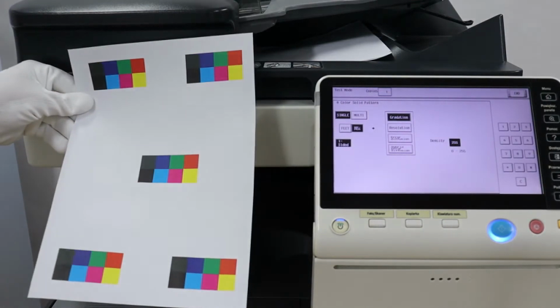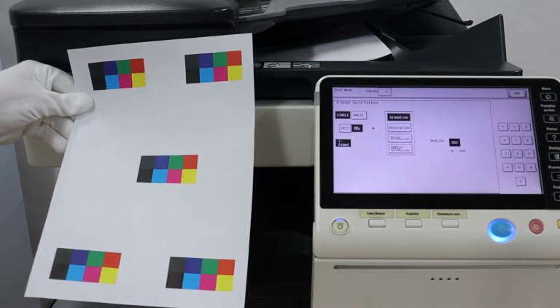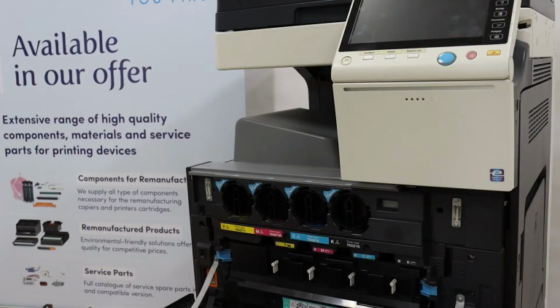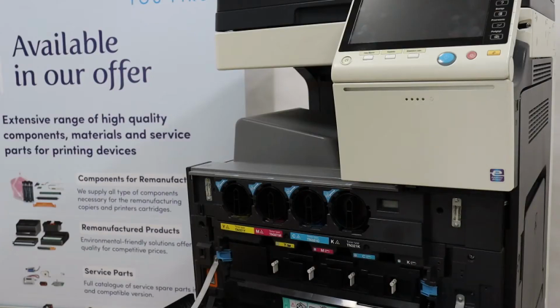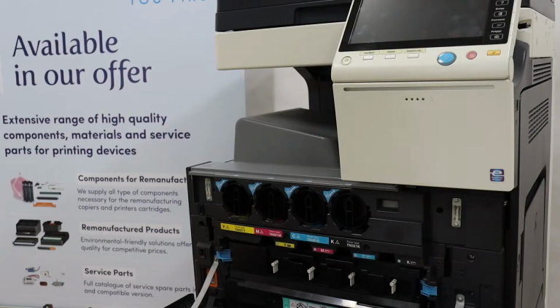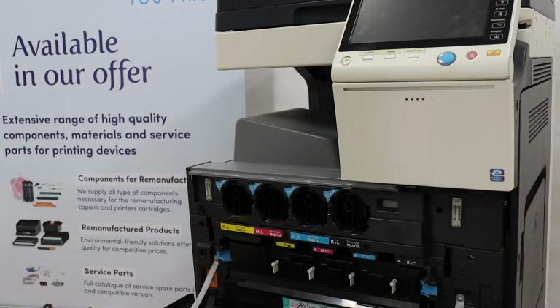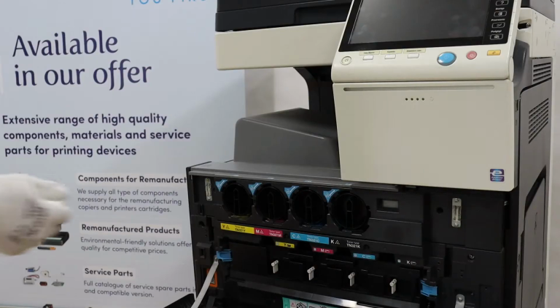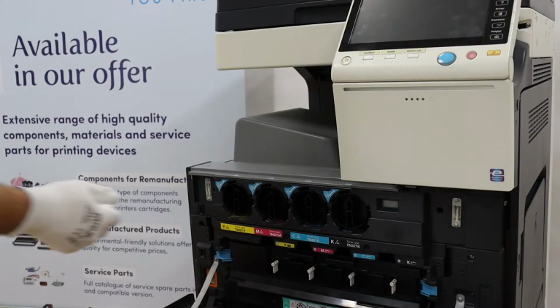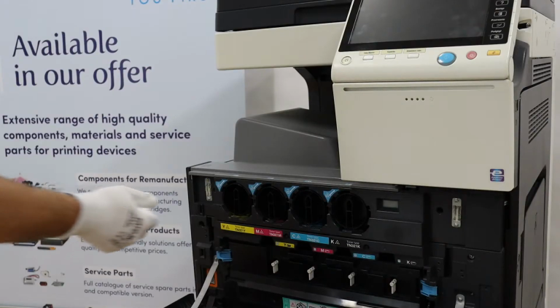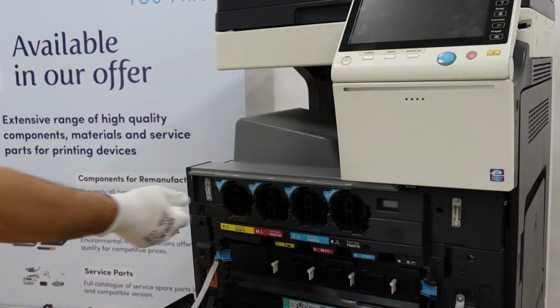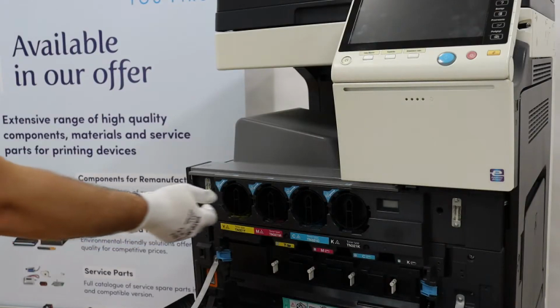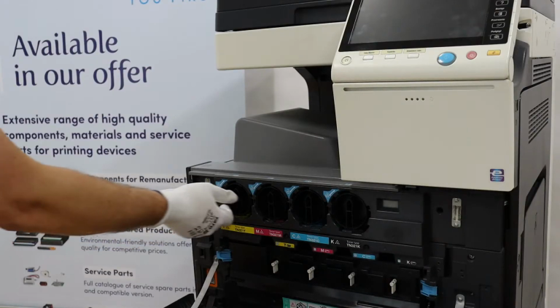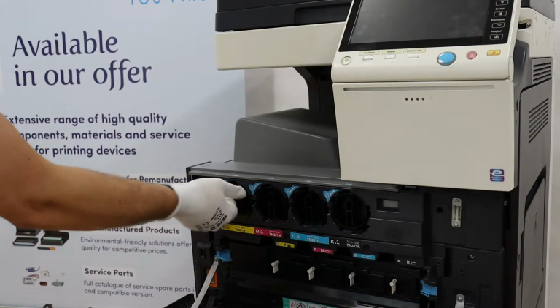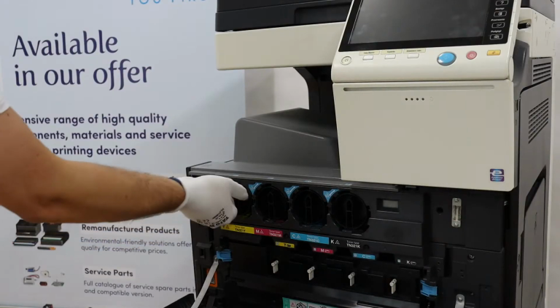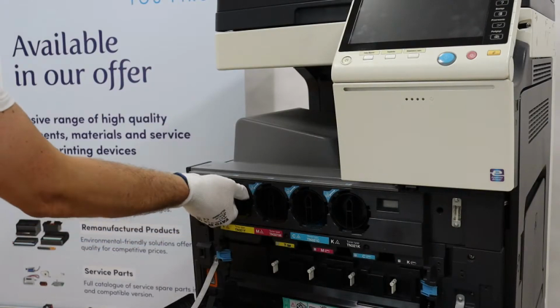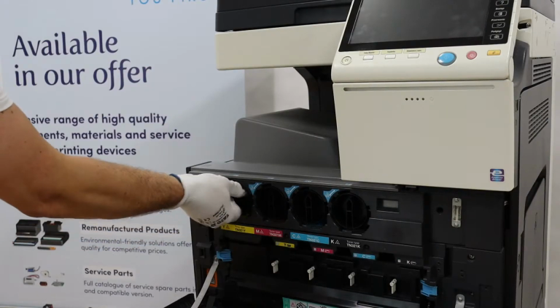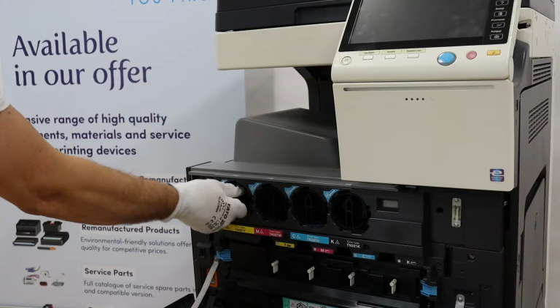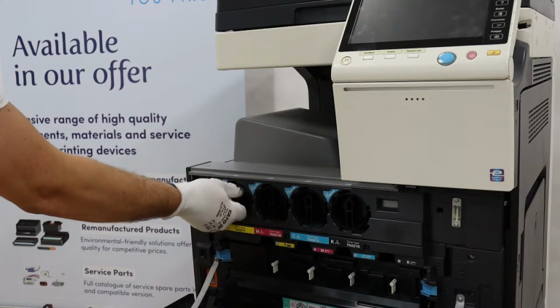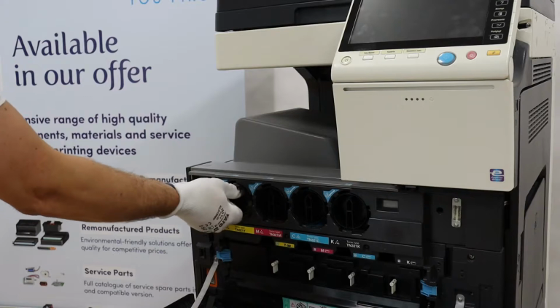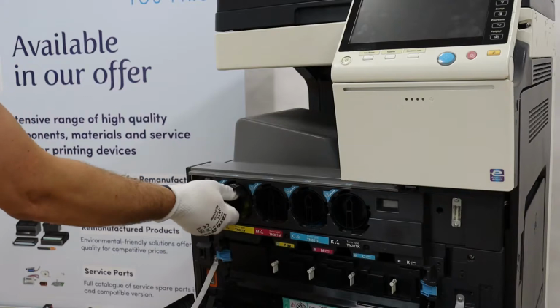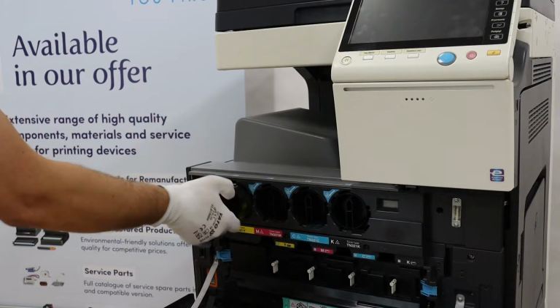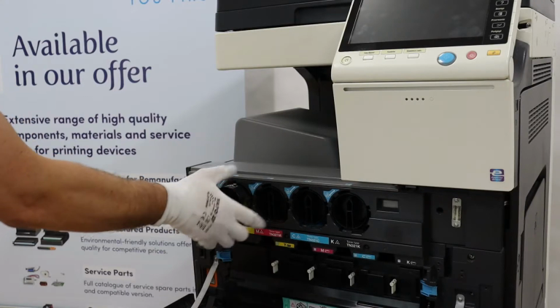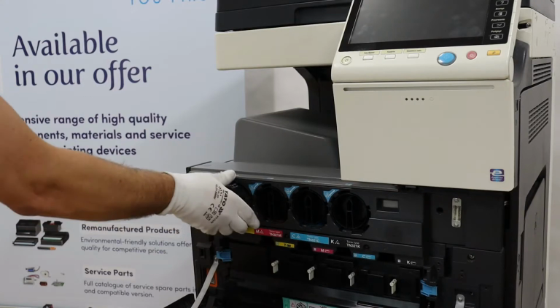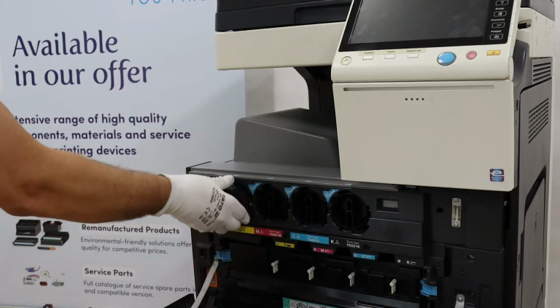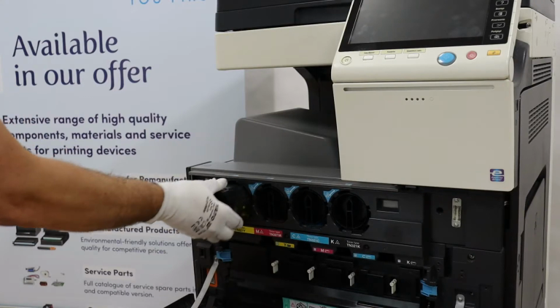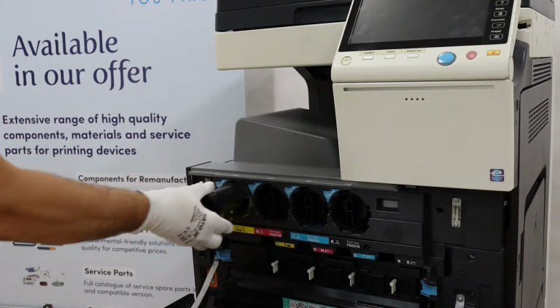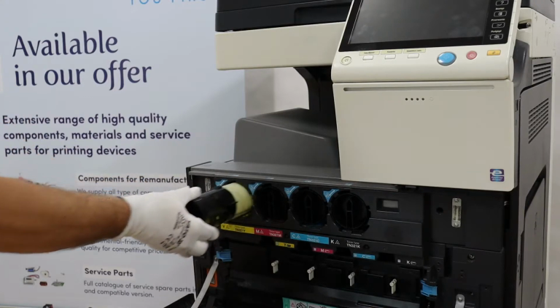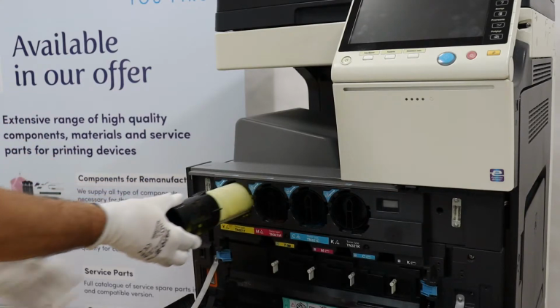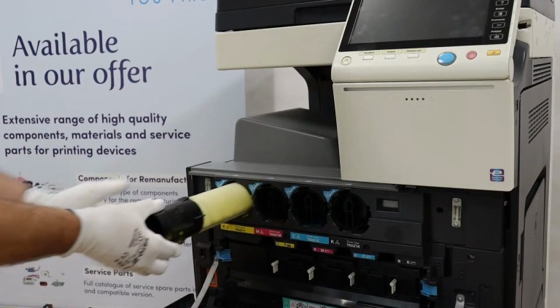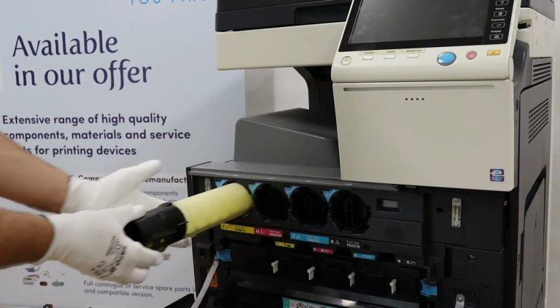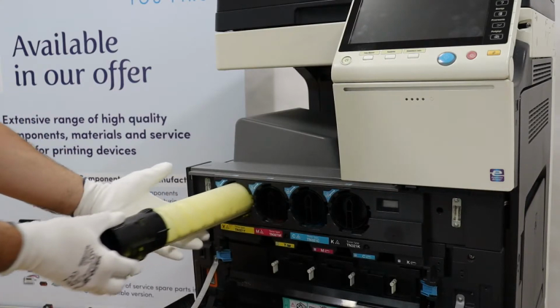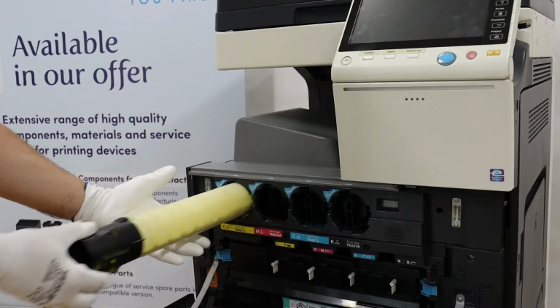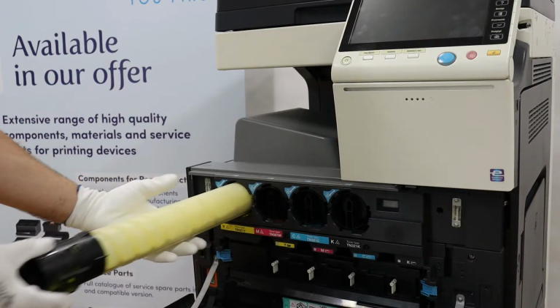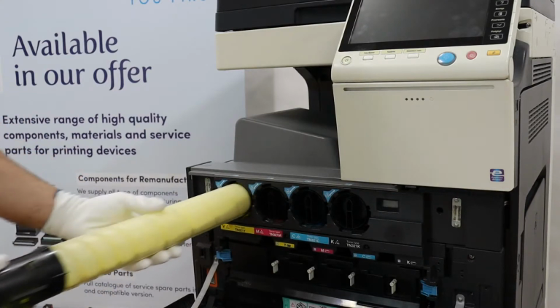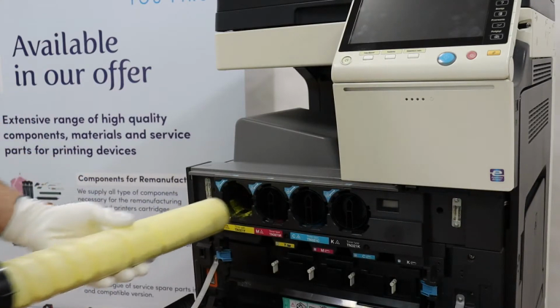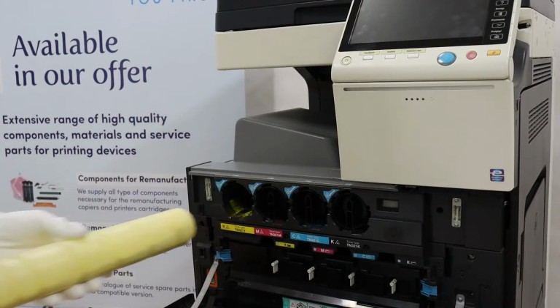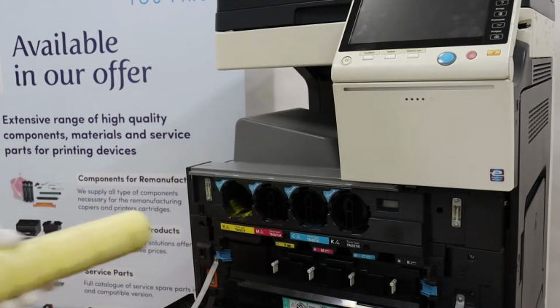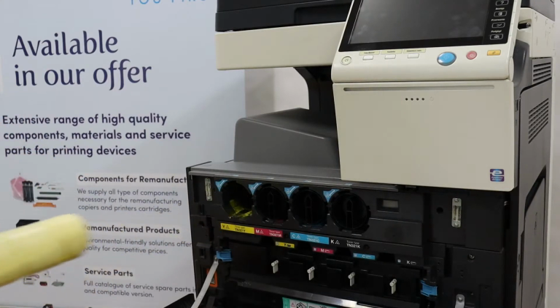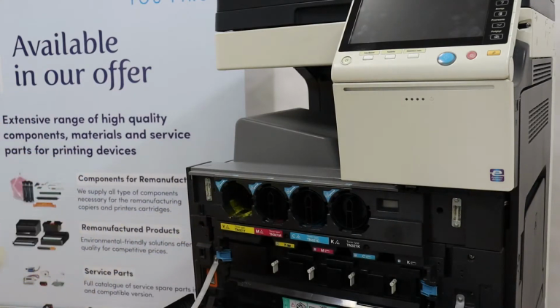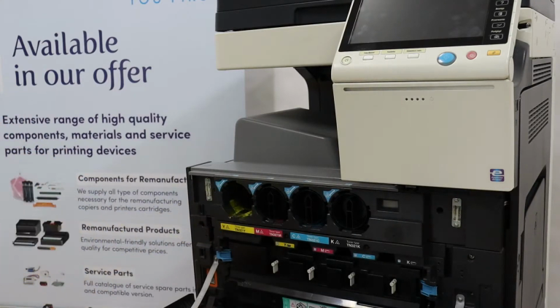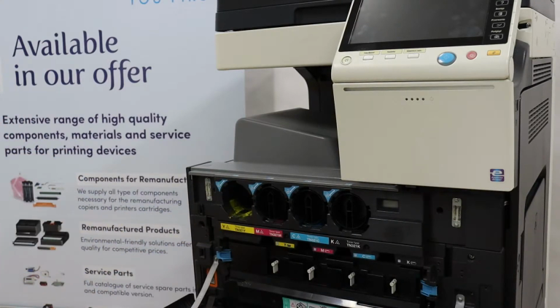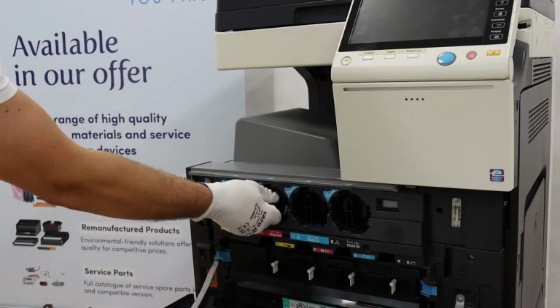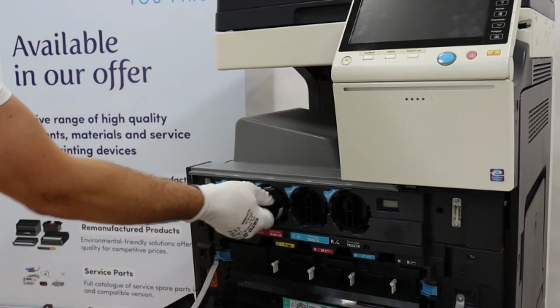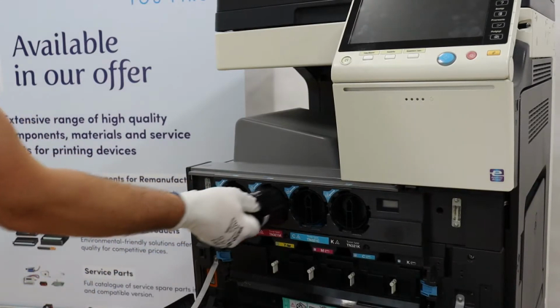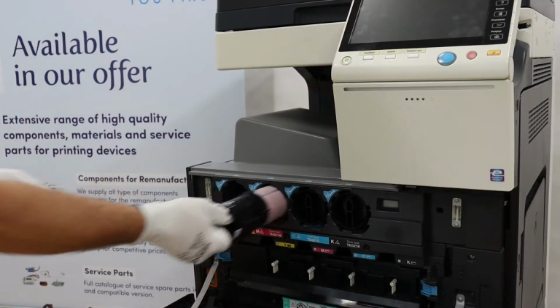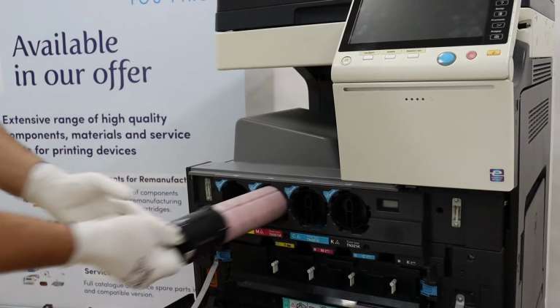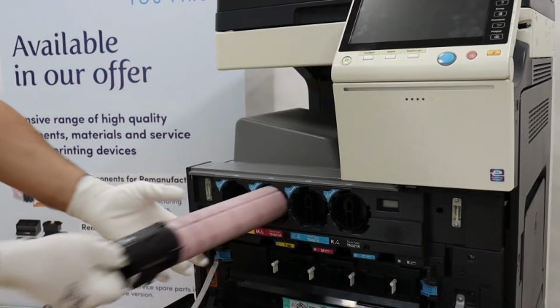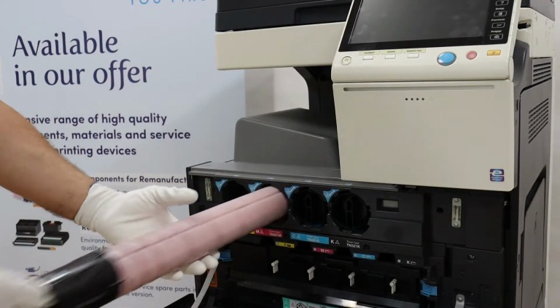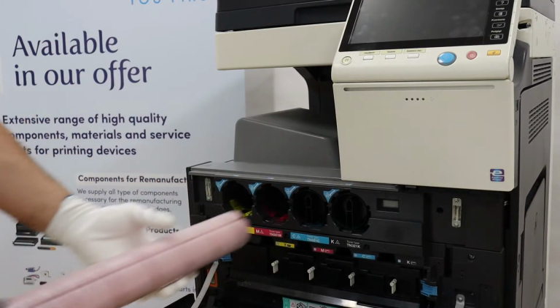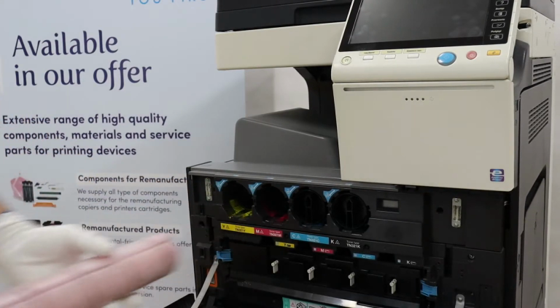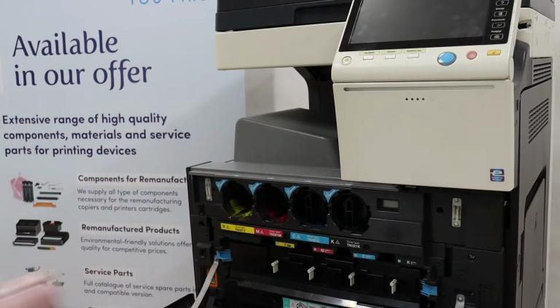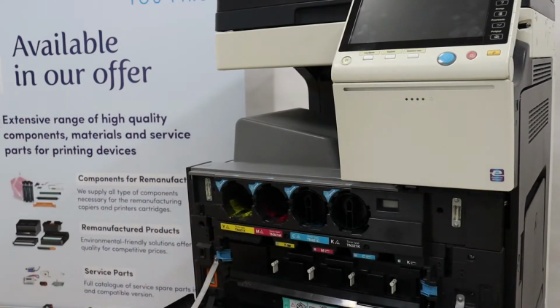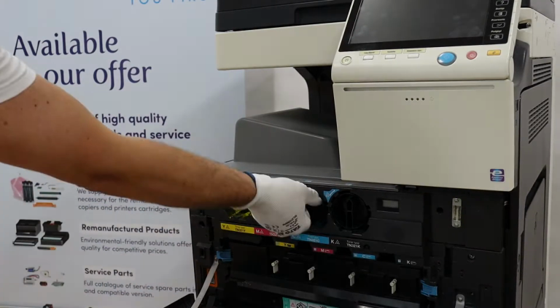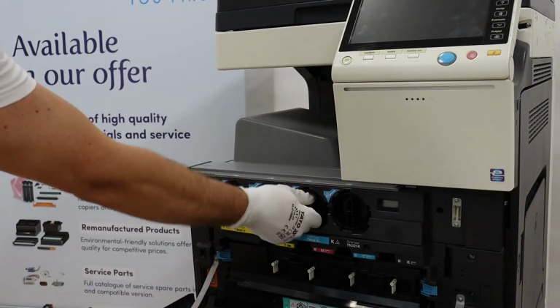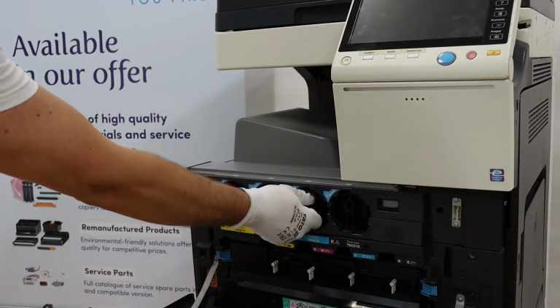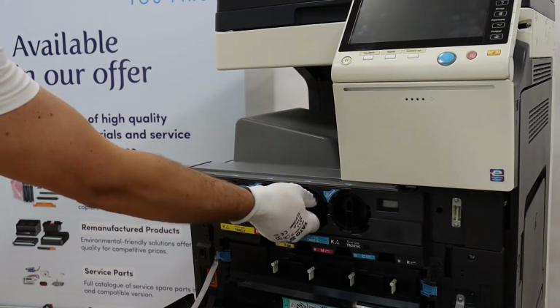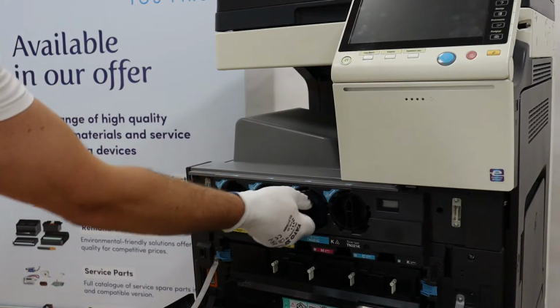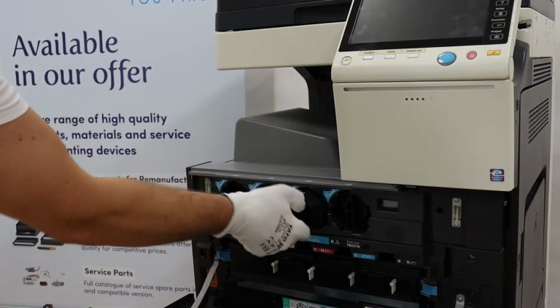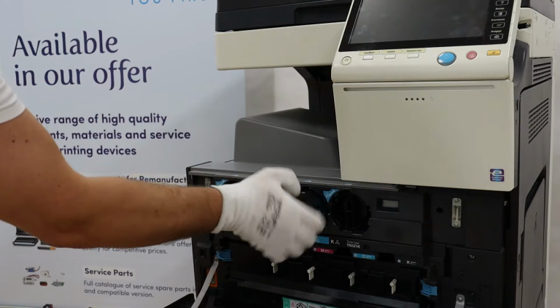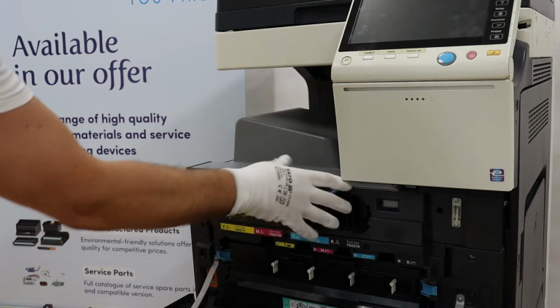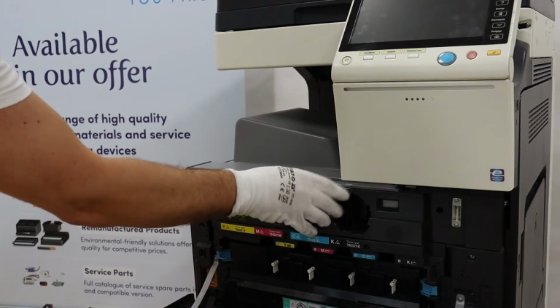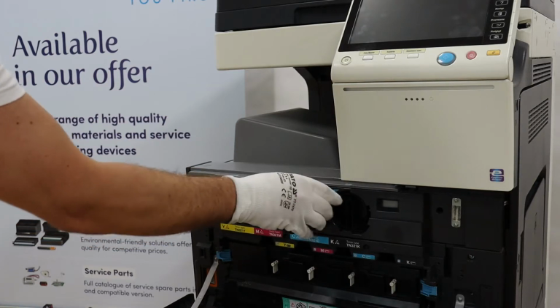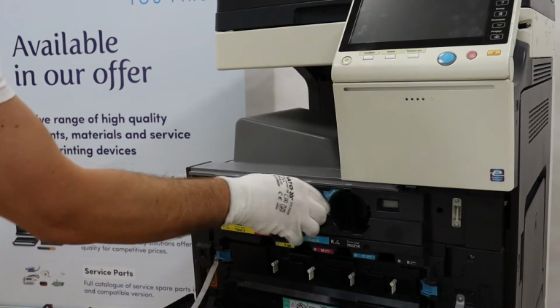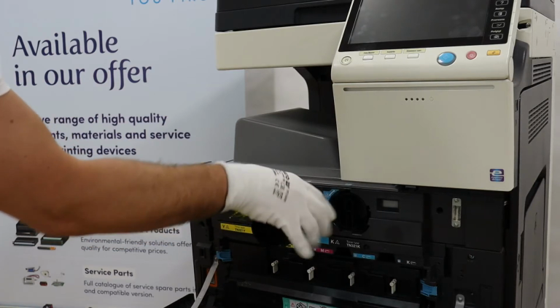After the control printouts are completed, the original toners are removed from the copier, and in their place we install the test toners.